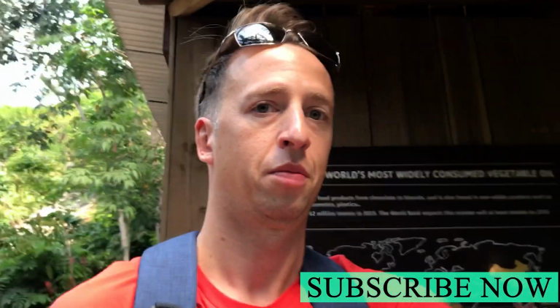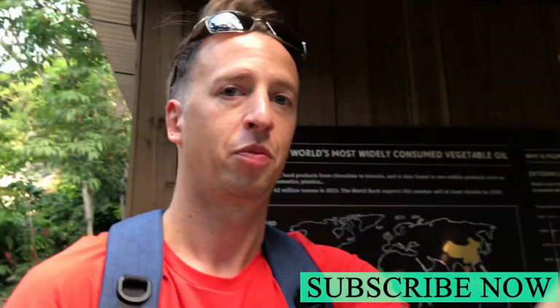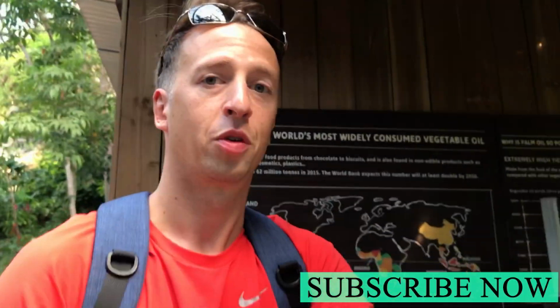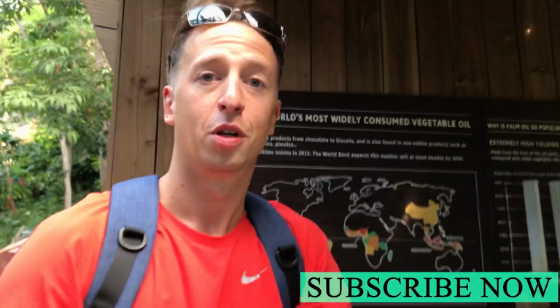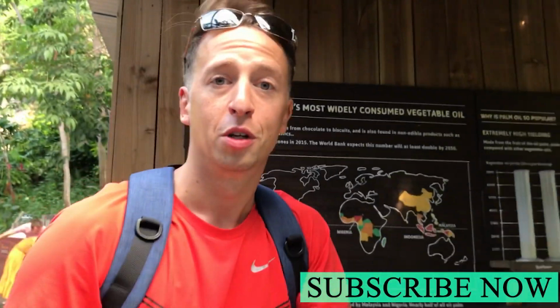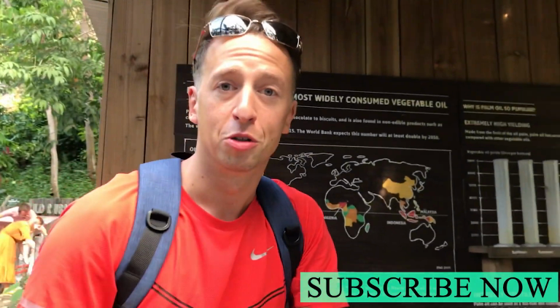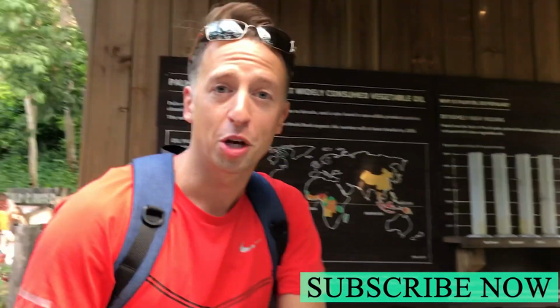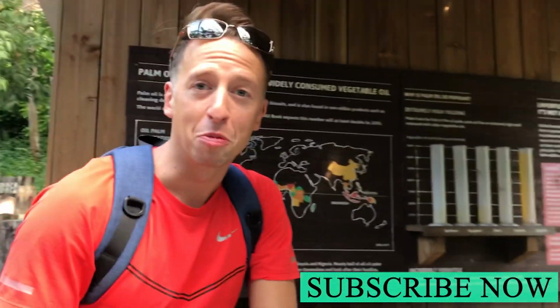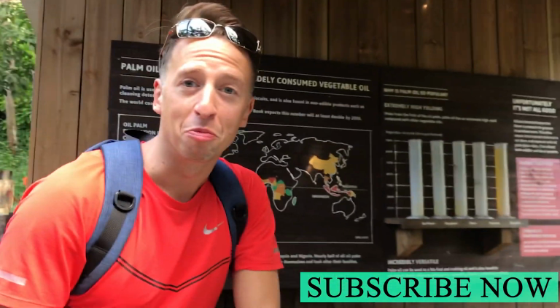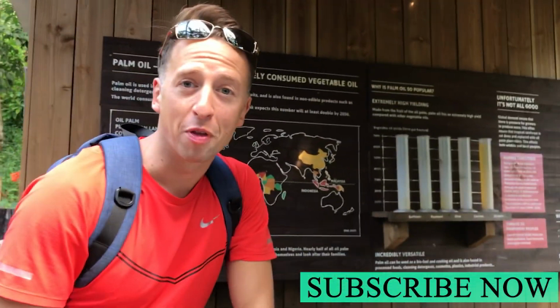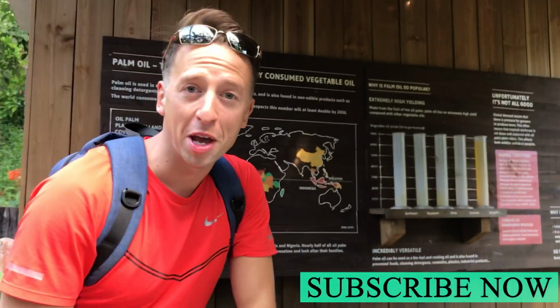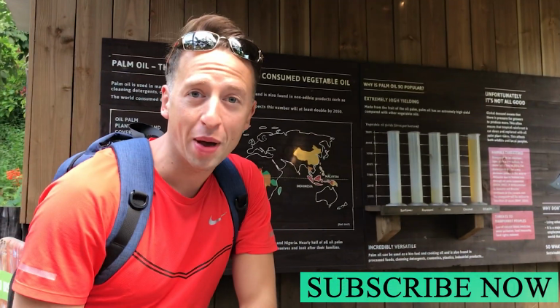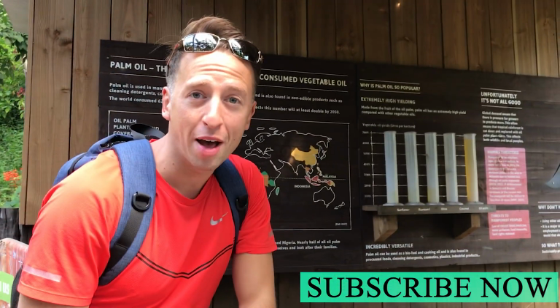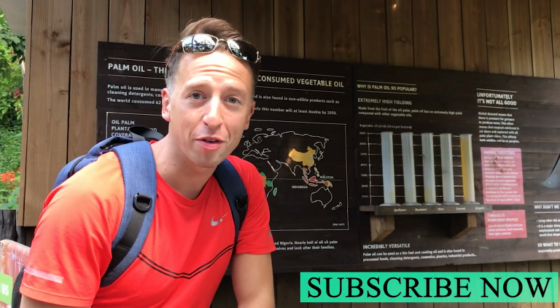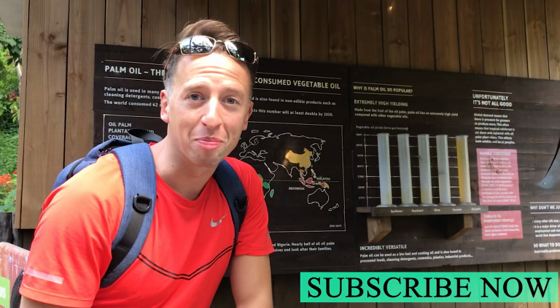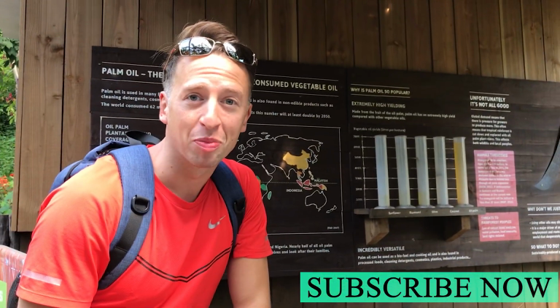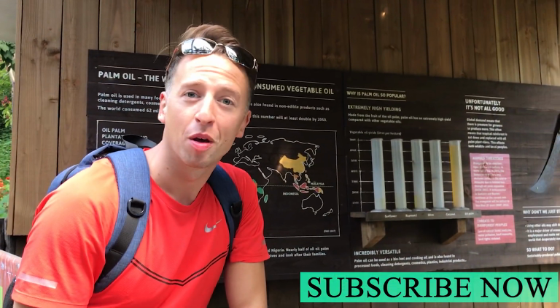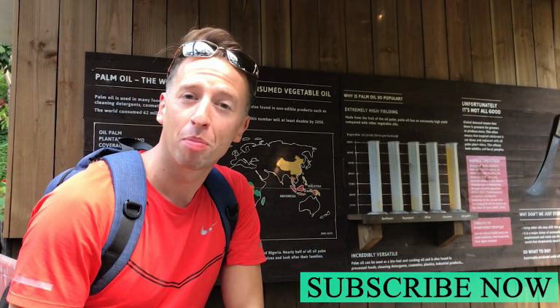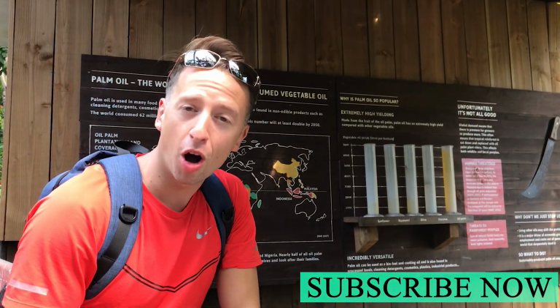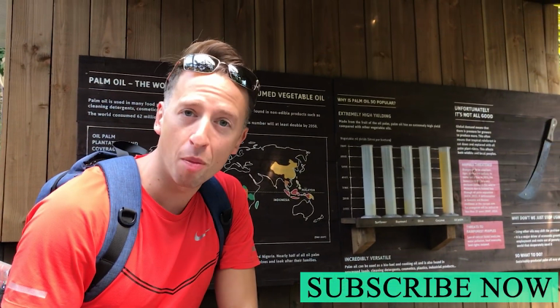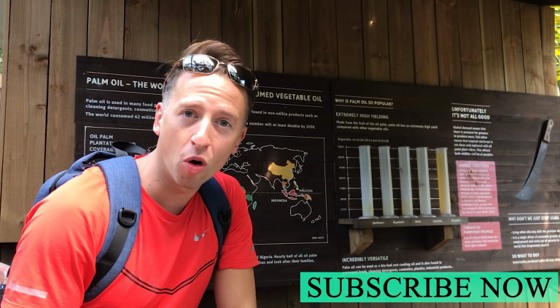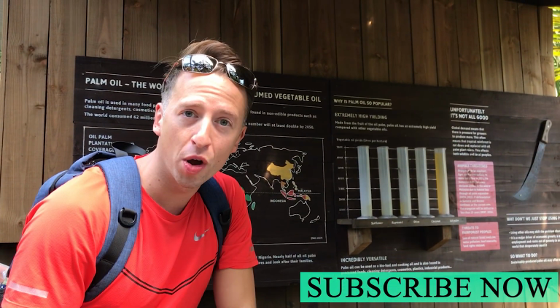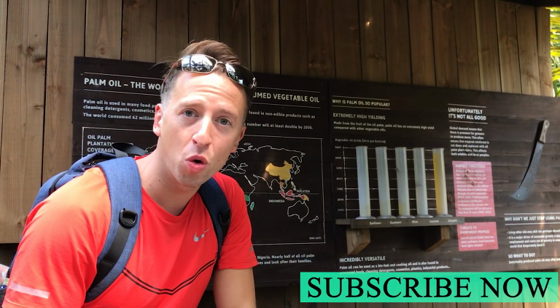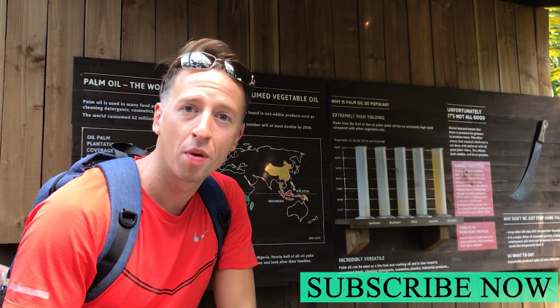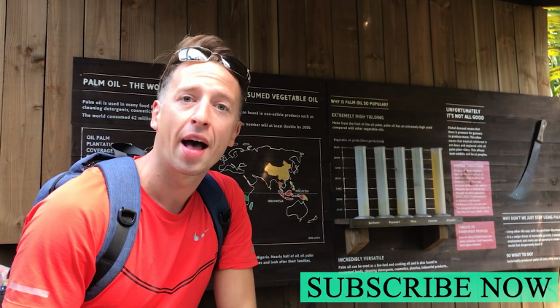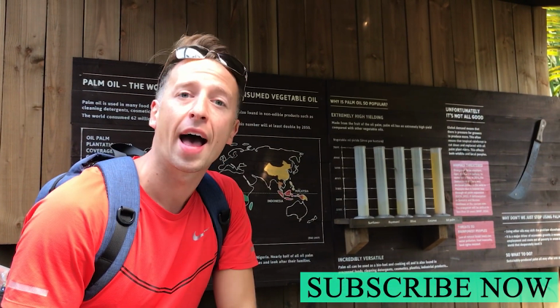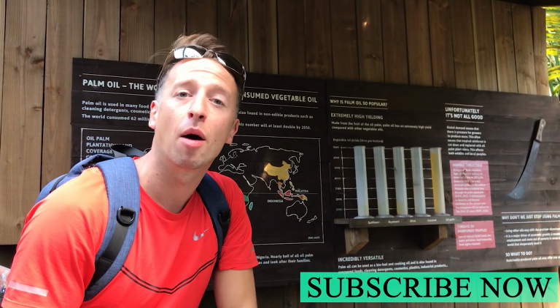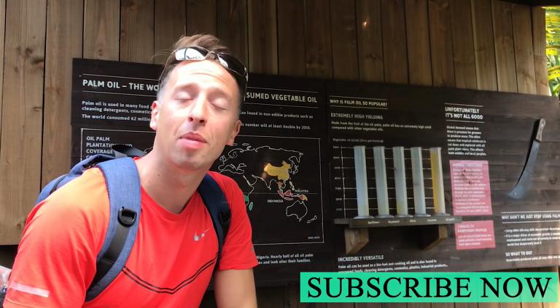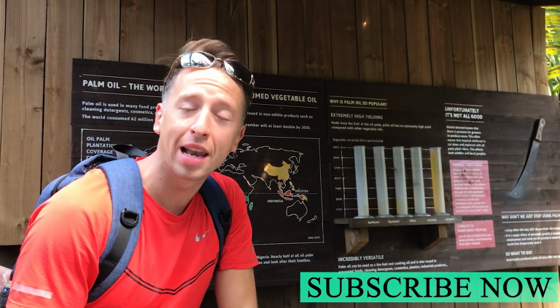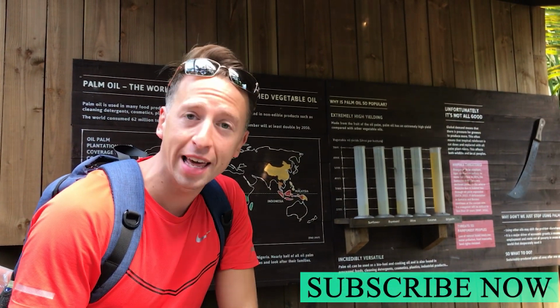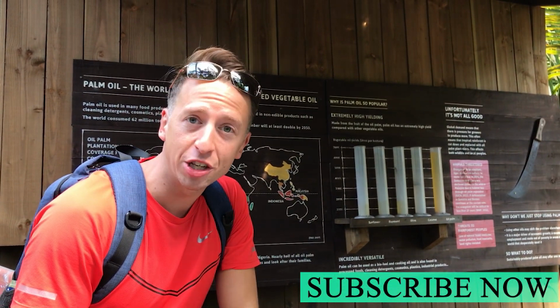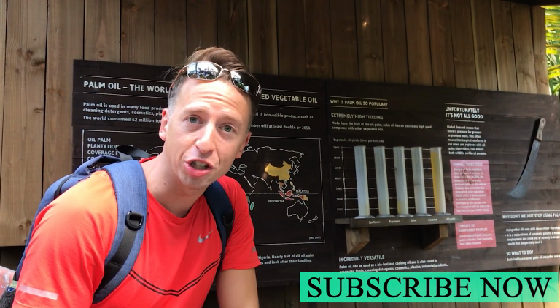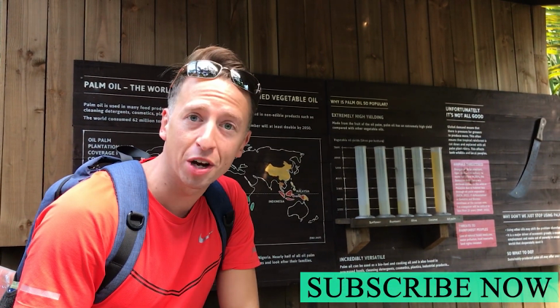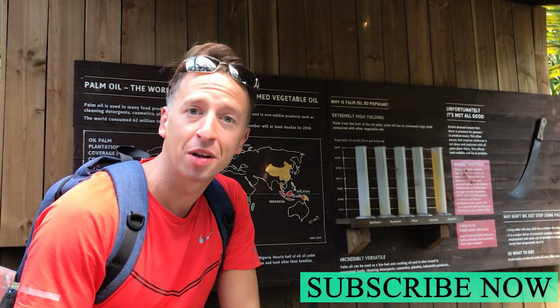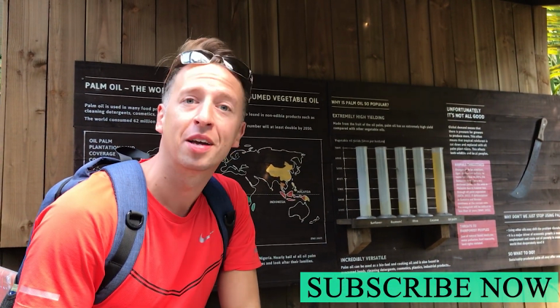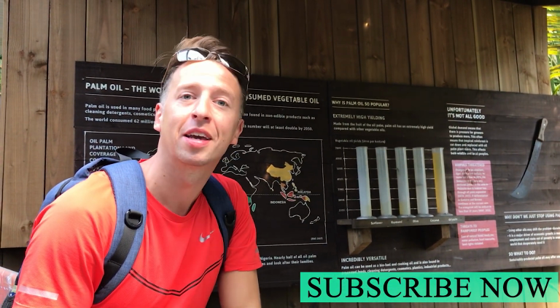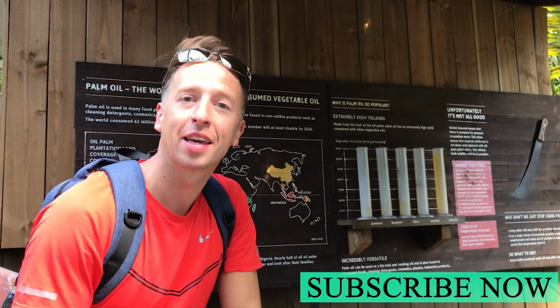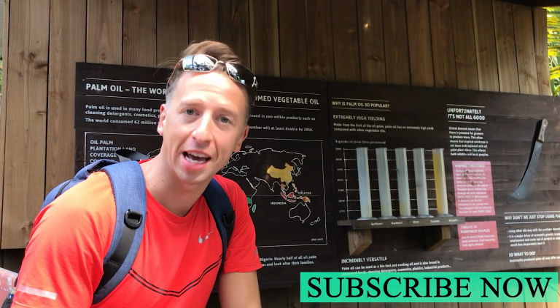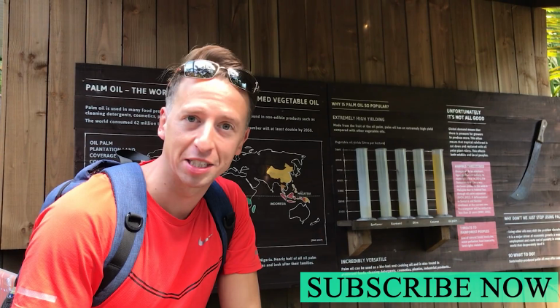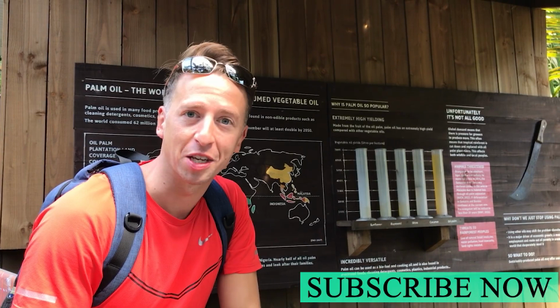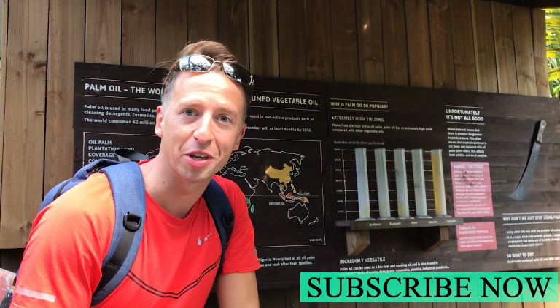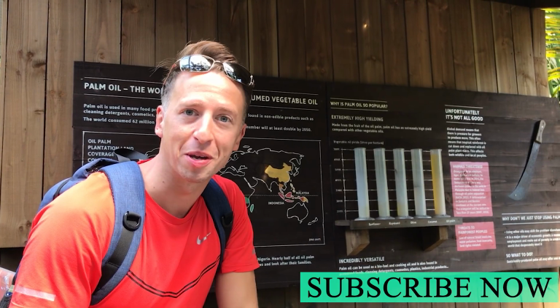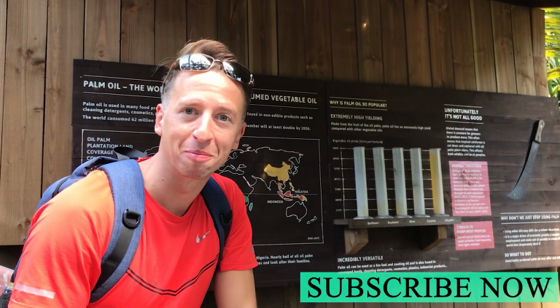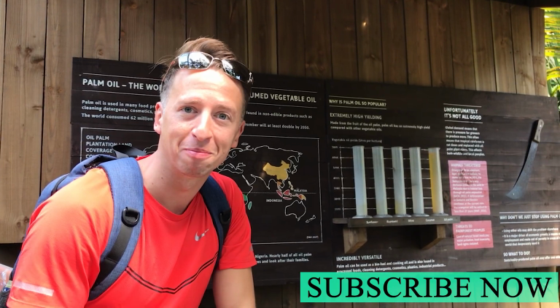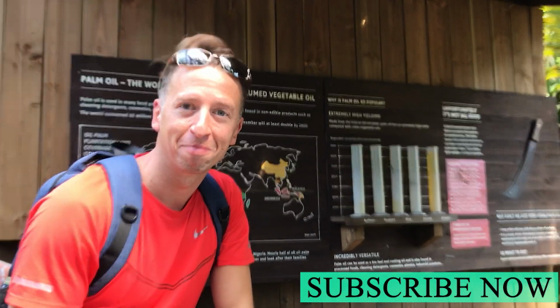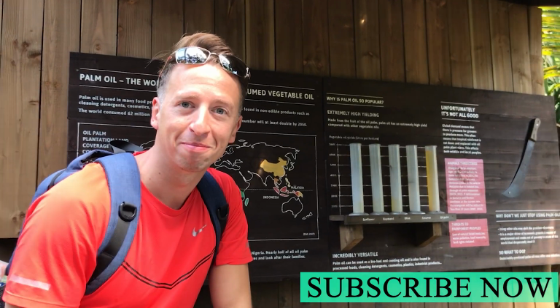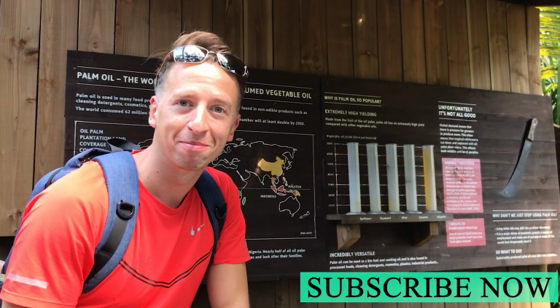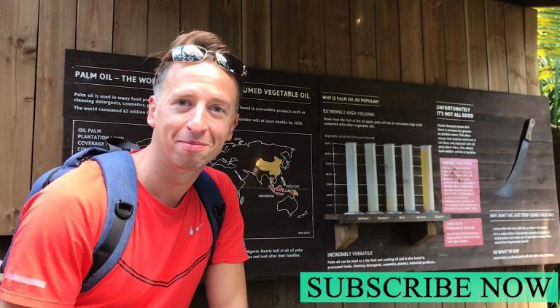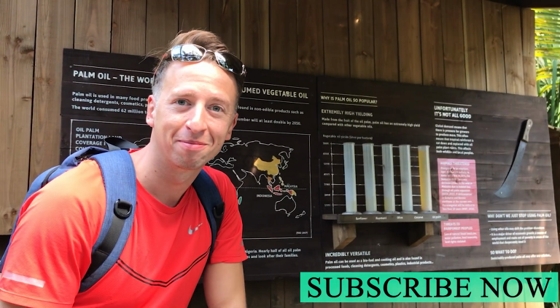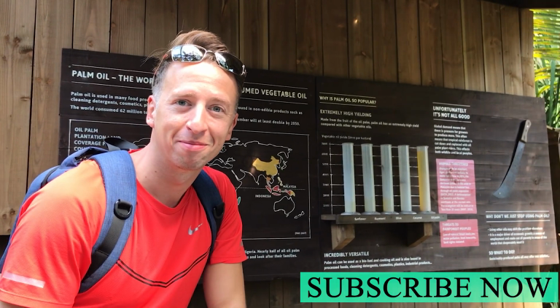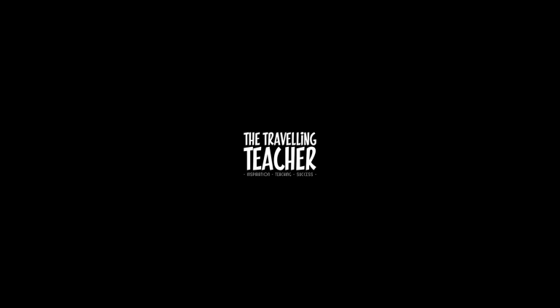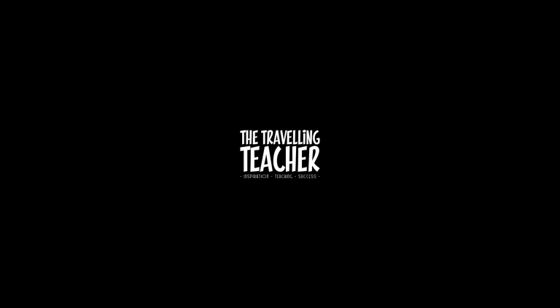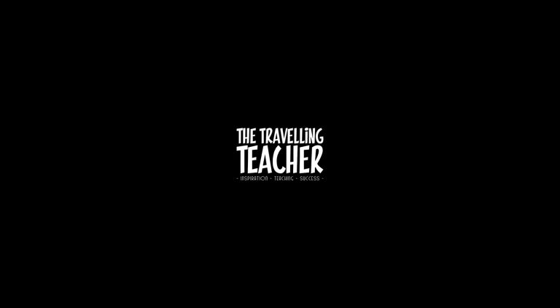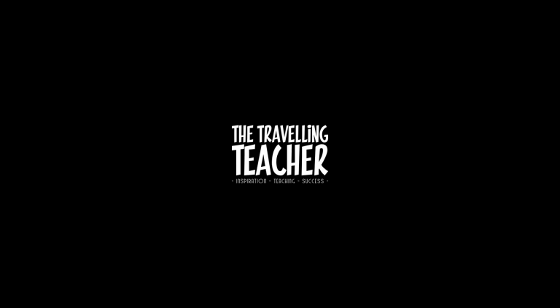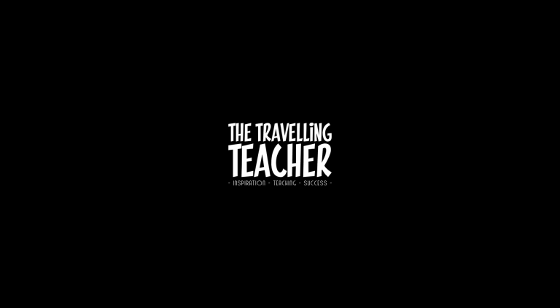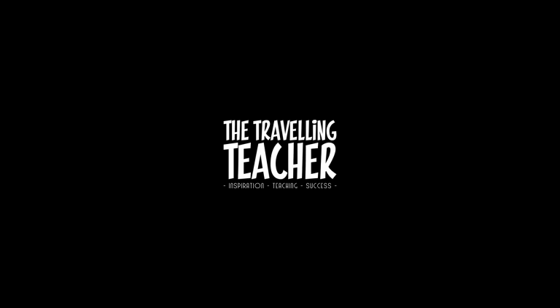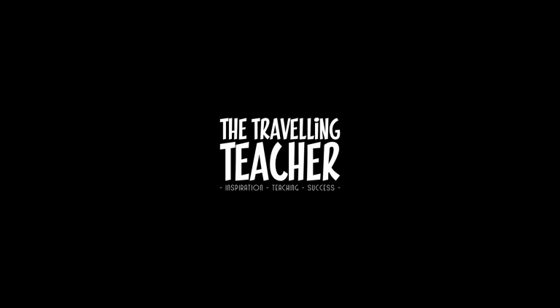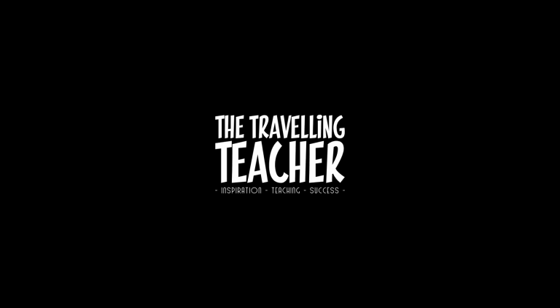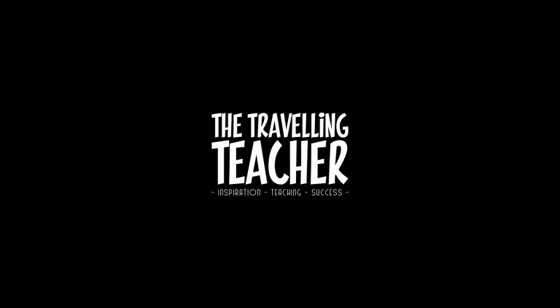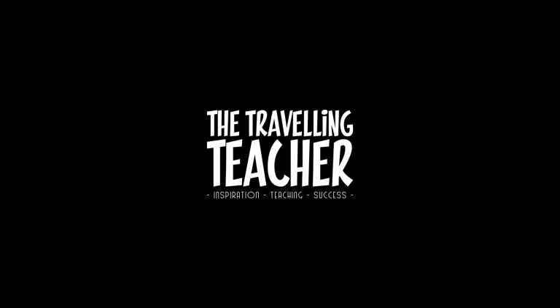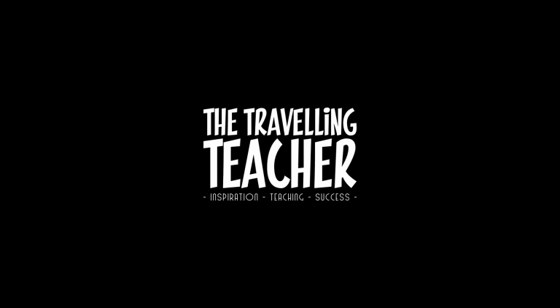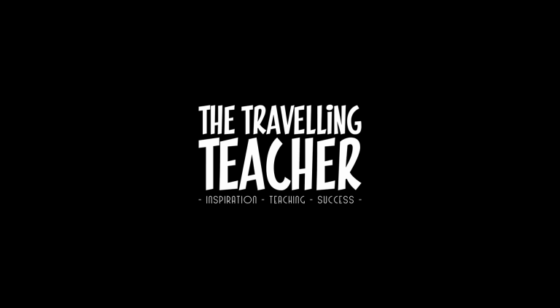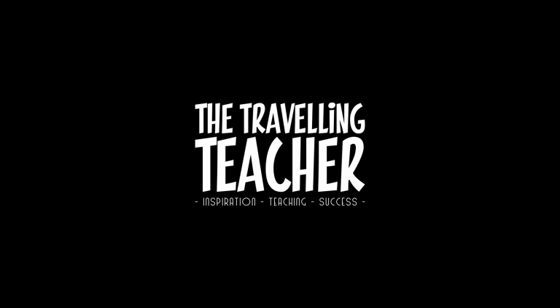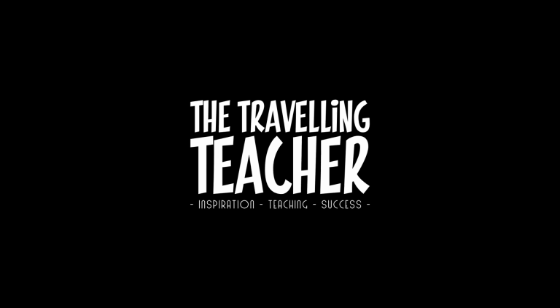So there you have it - palm oil, our Malaysia case study.